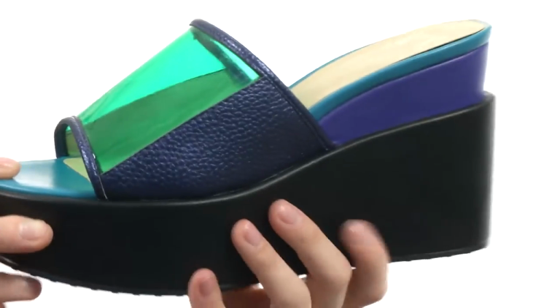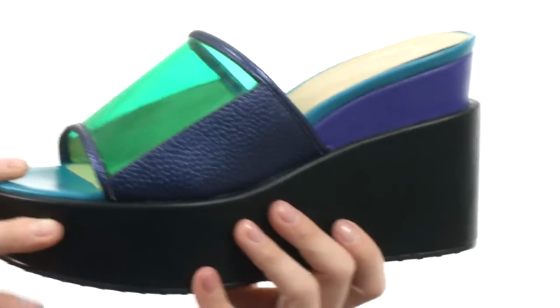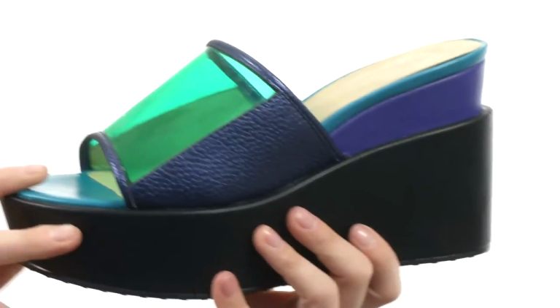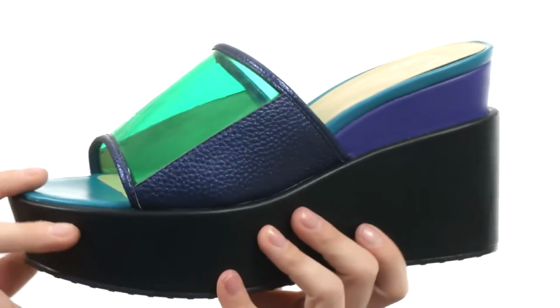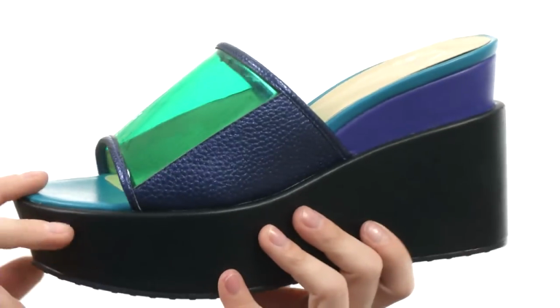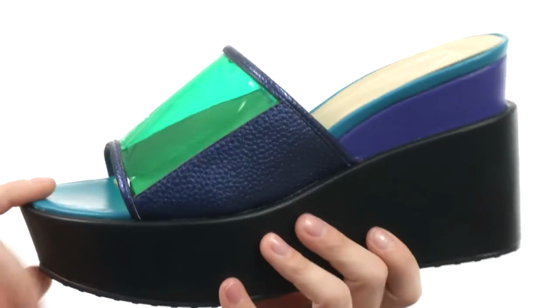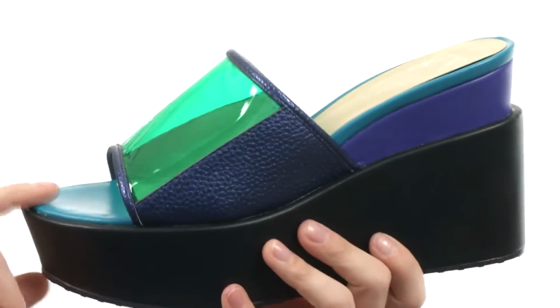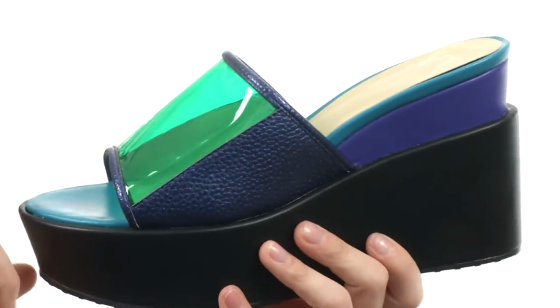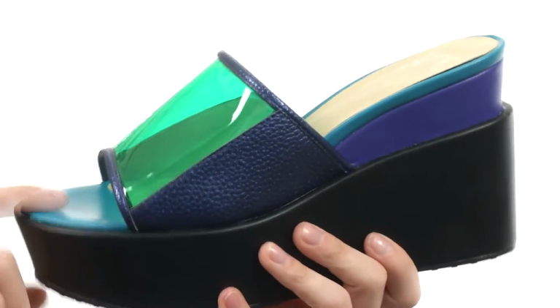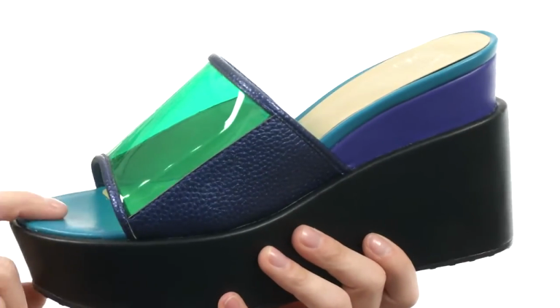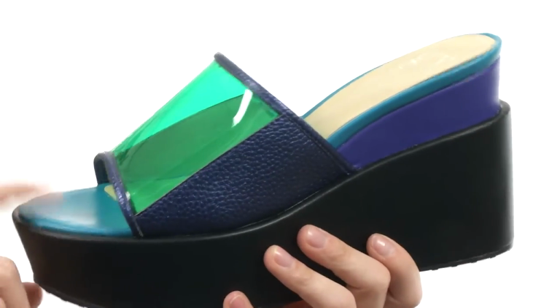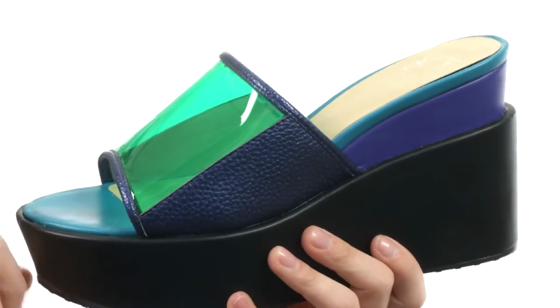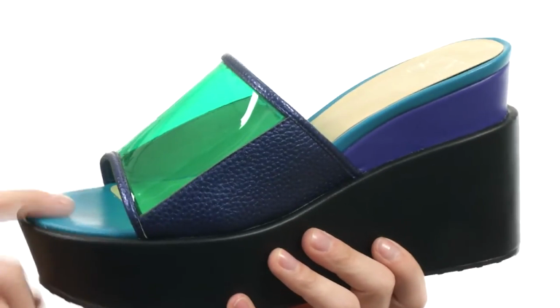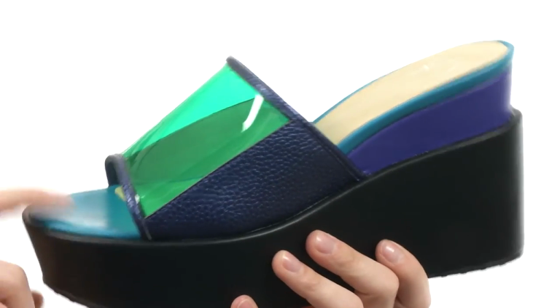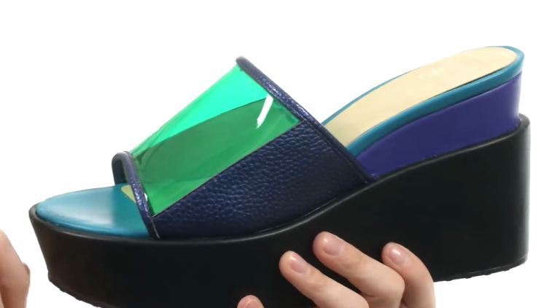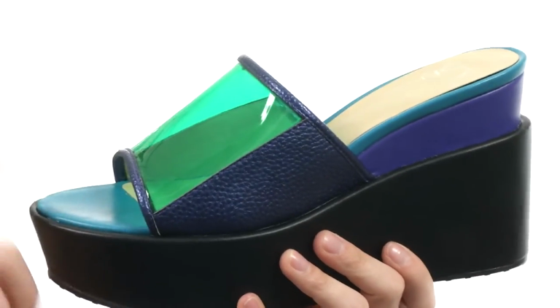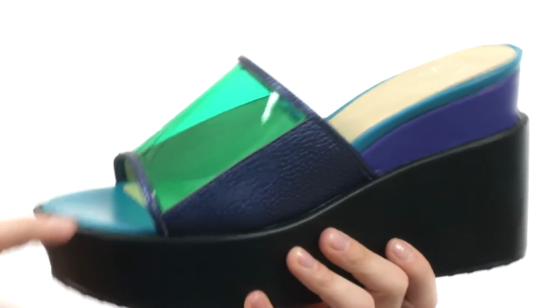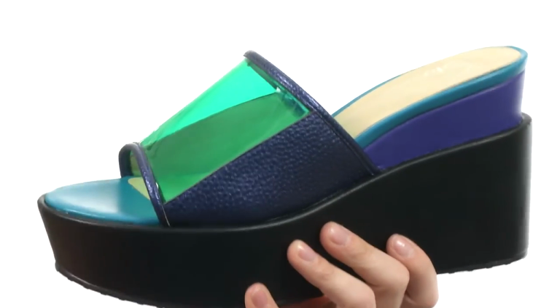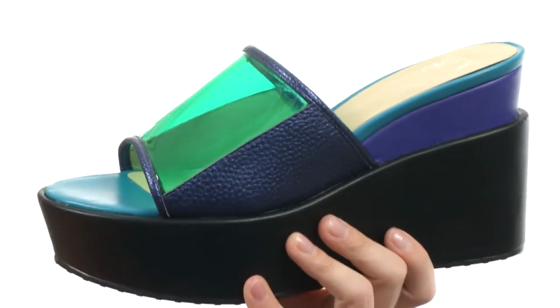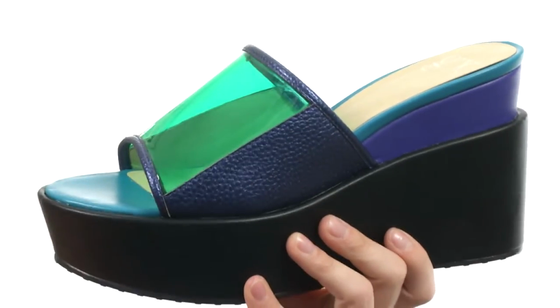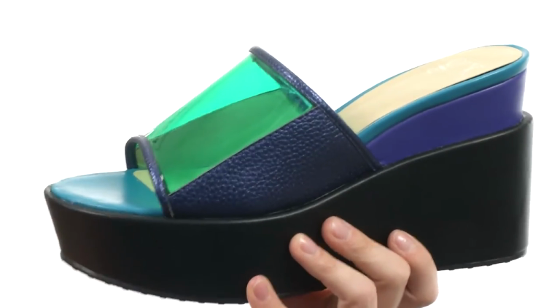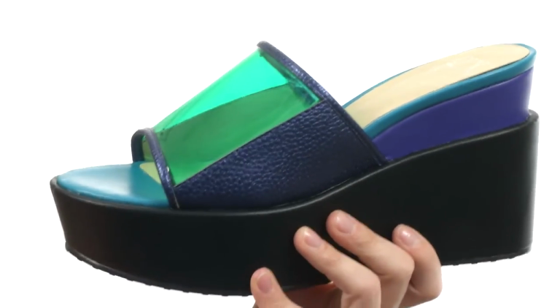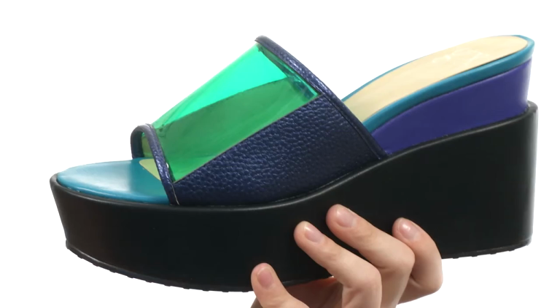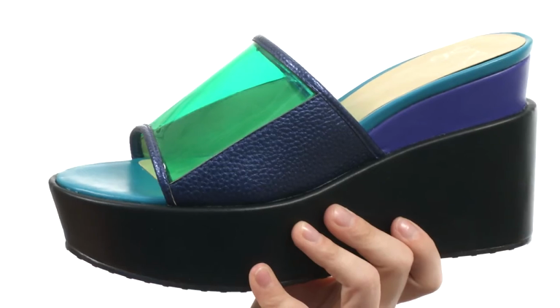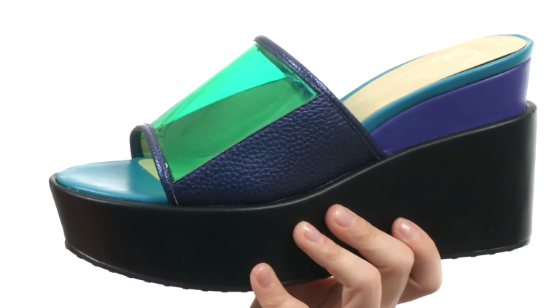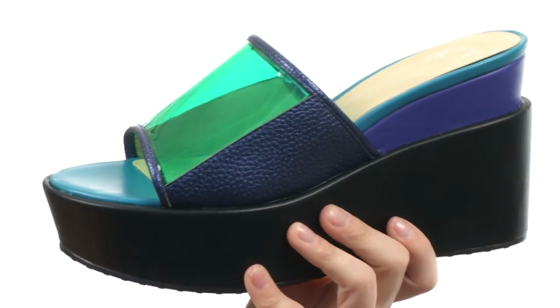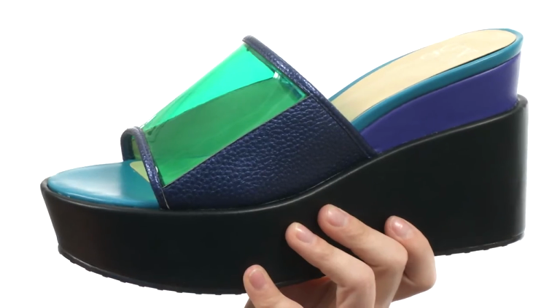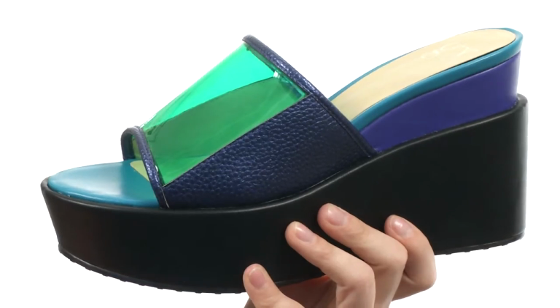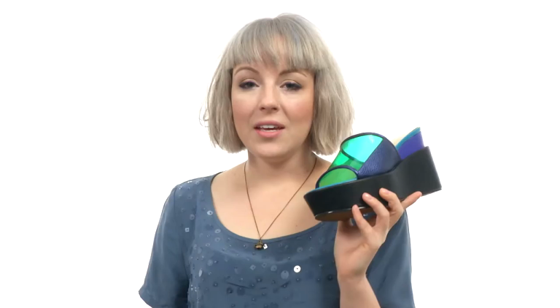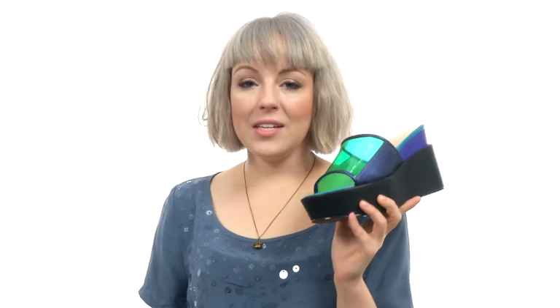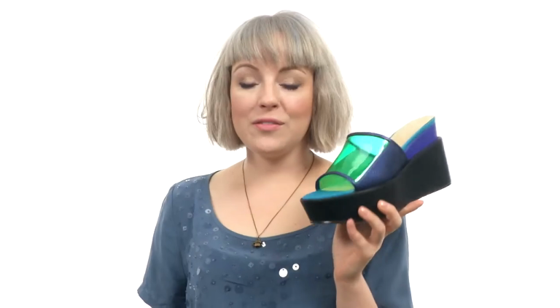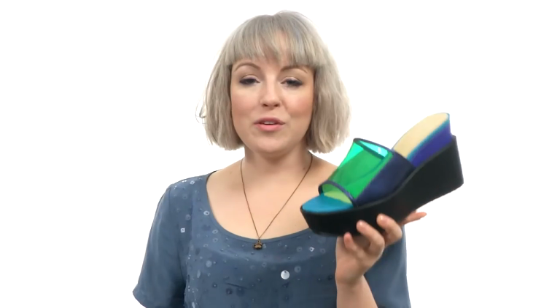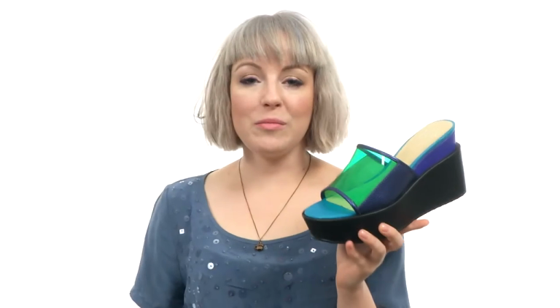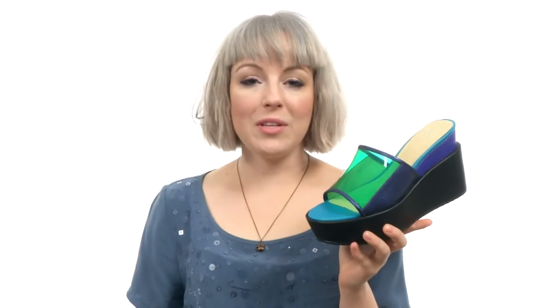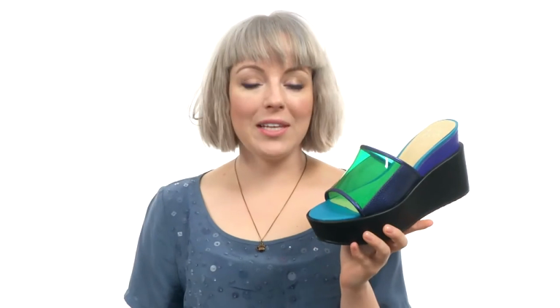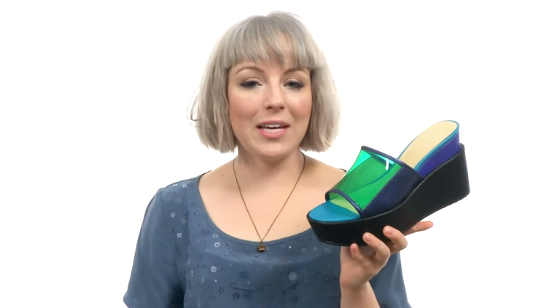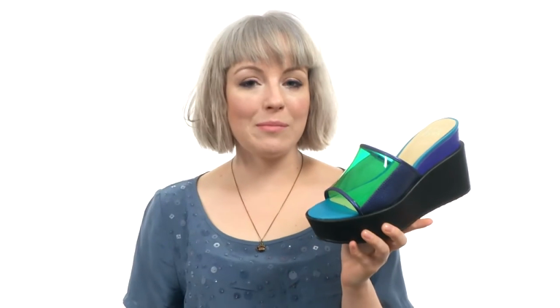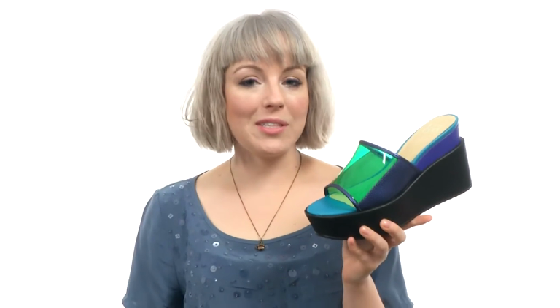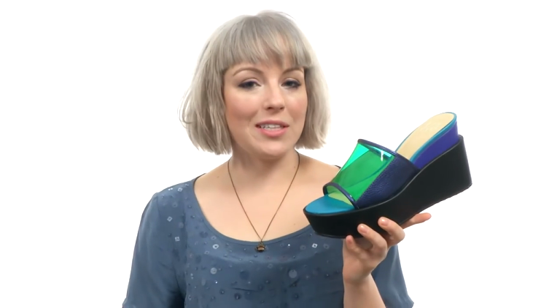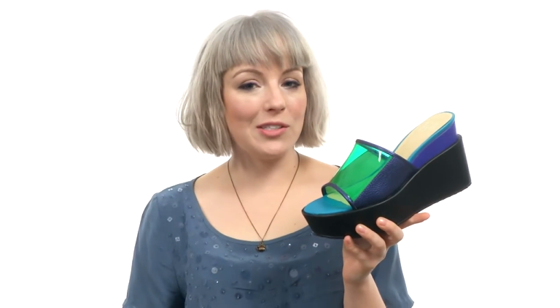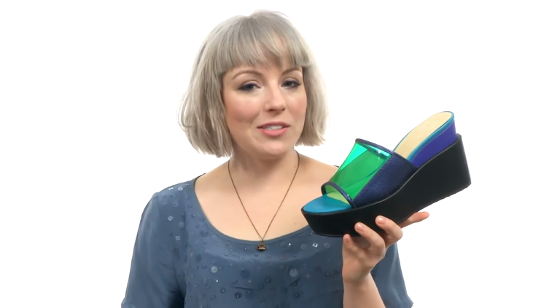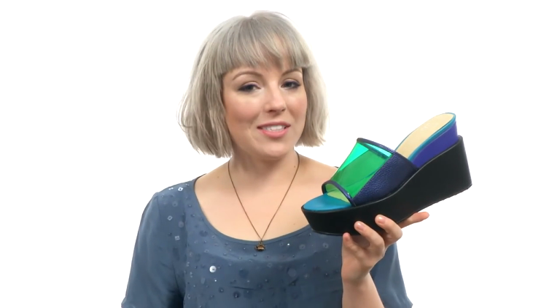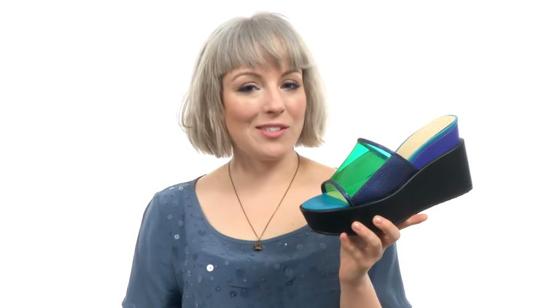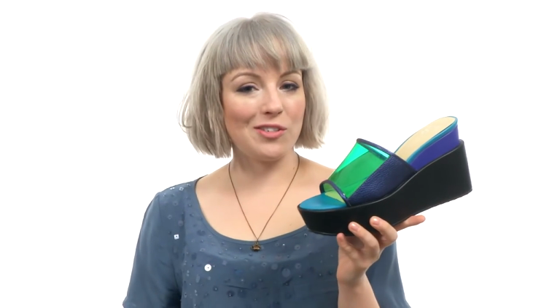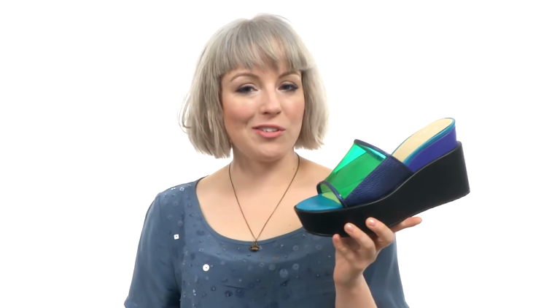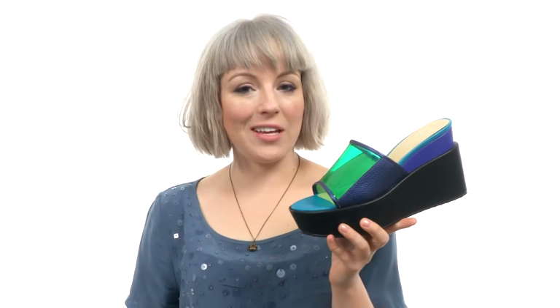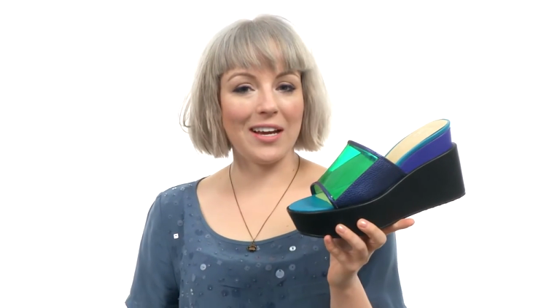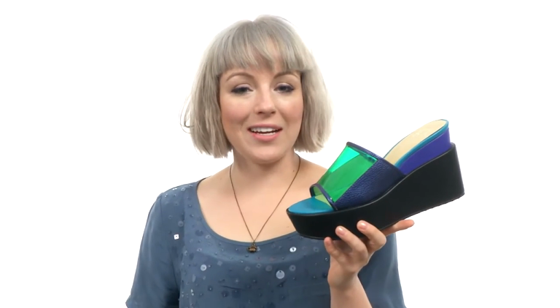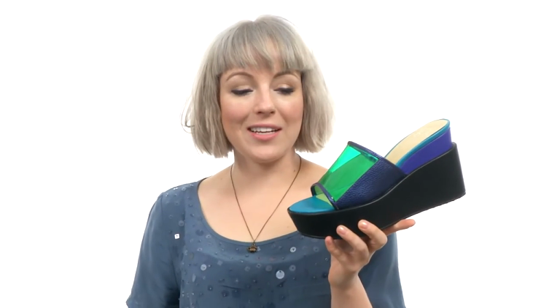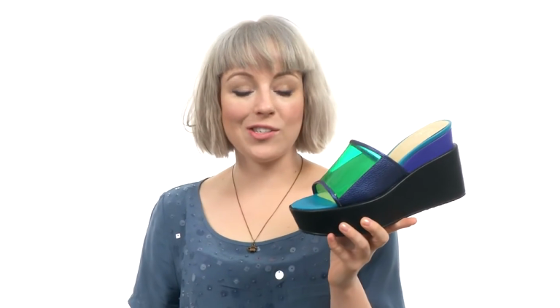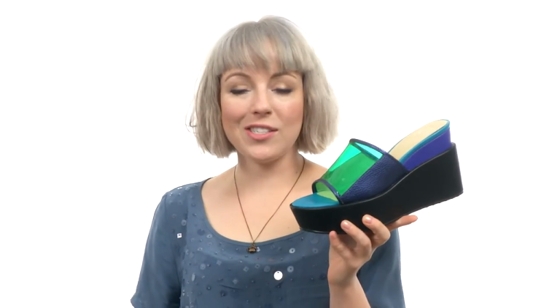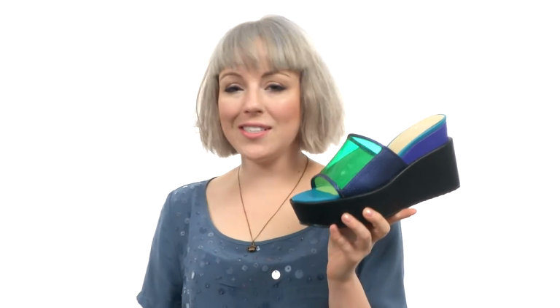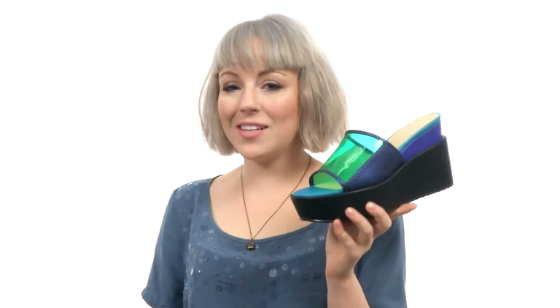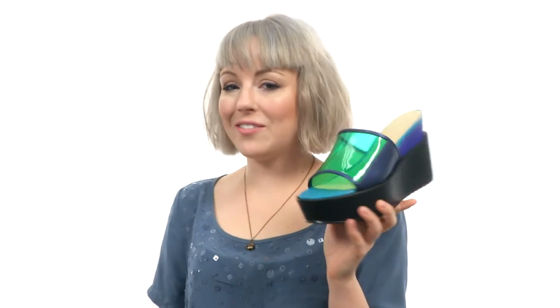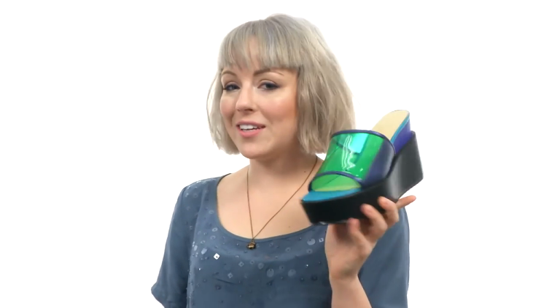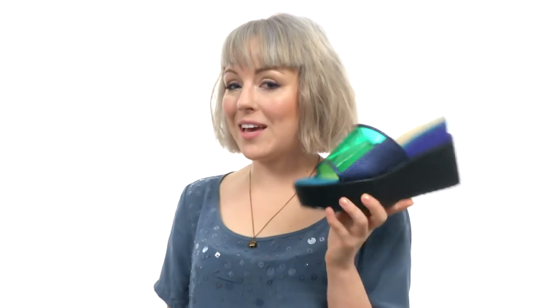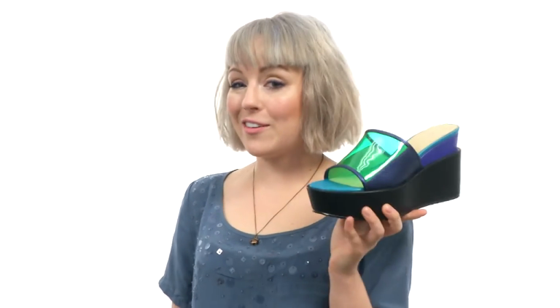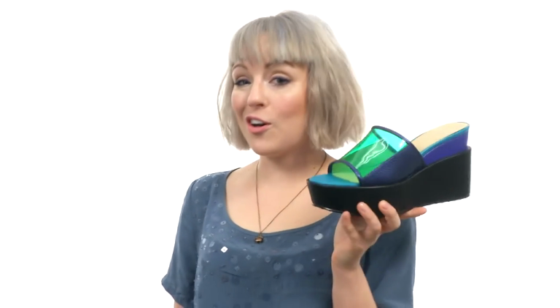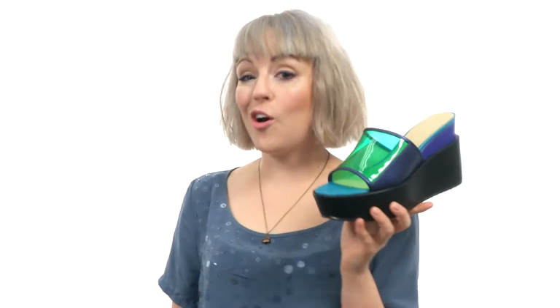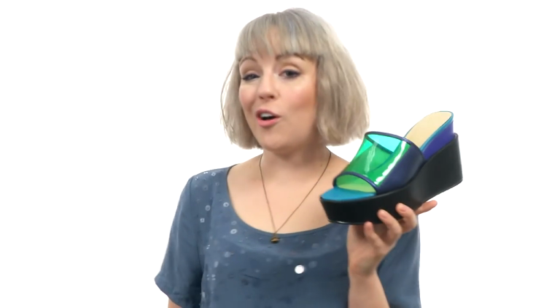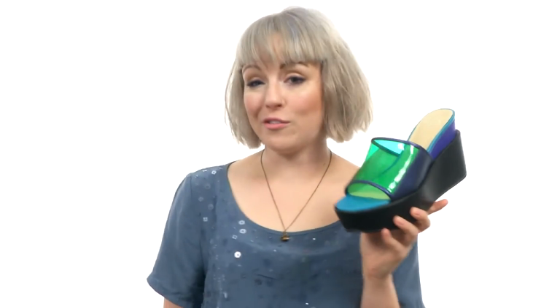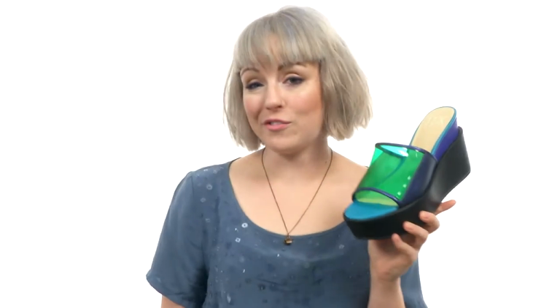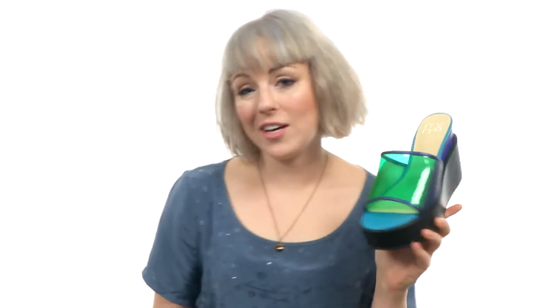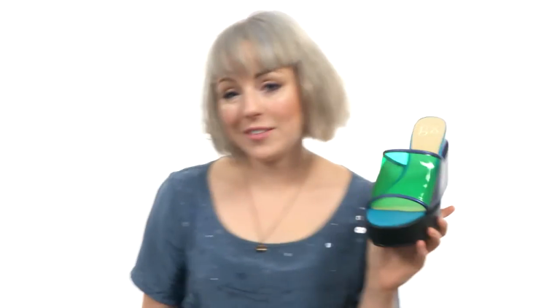These shoes are a 10 out of 10. It's from L.A.M.B.'s little sister line and she's definitely having all the fun.